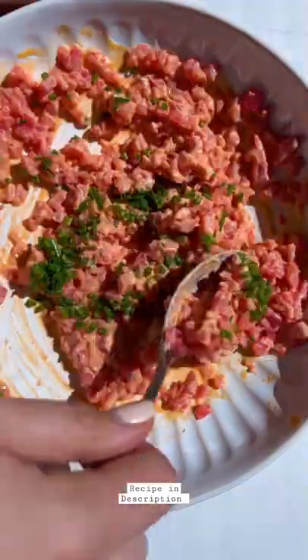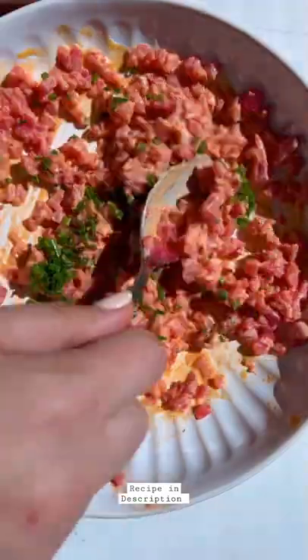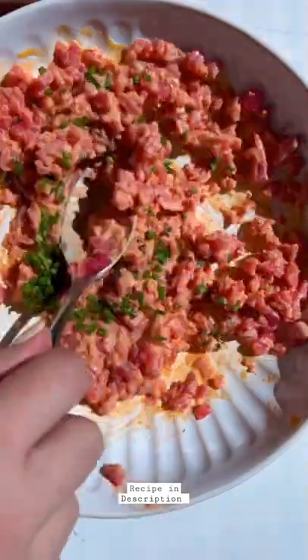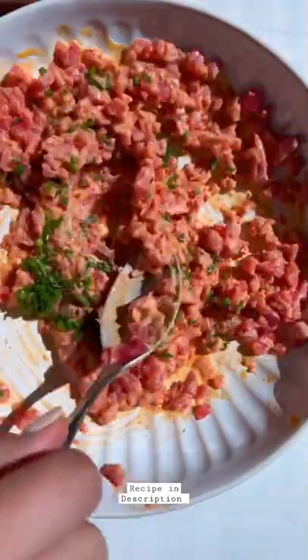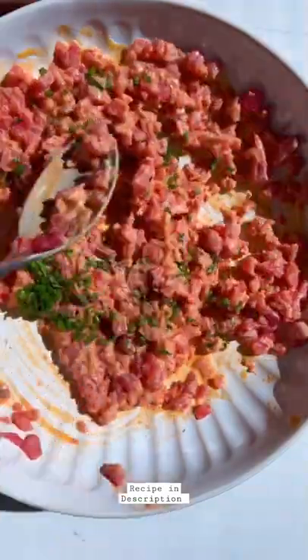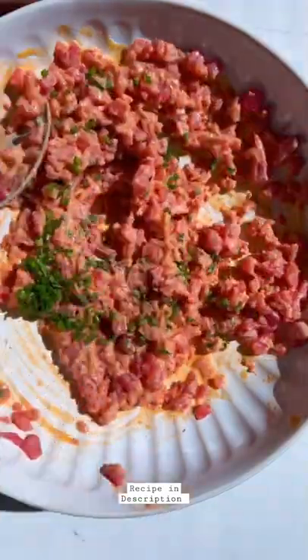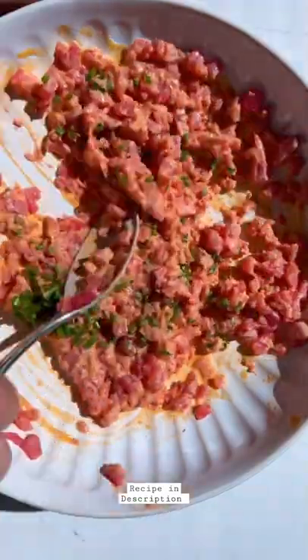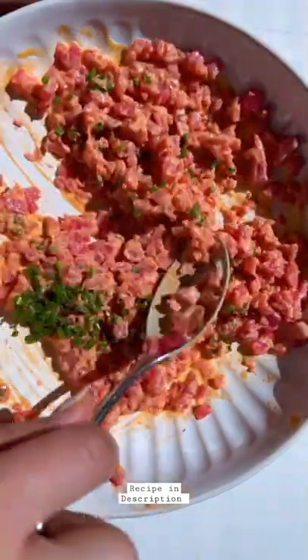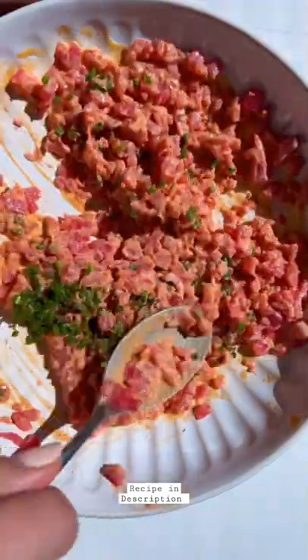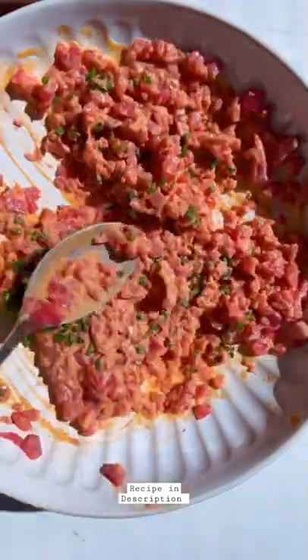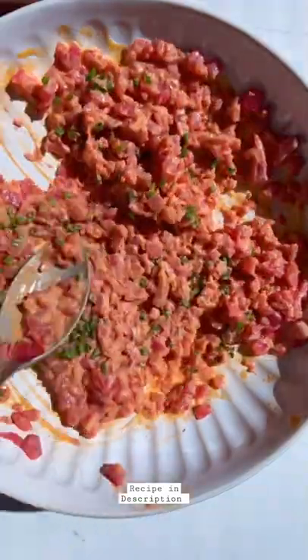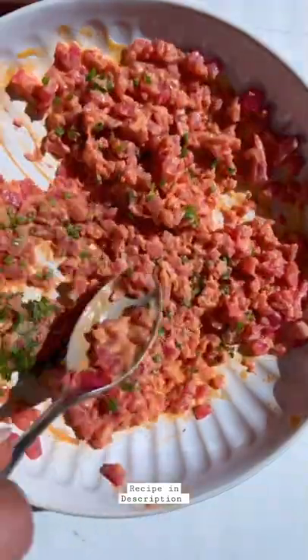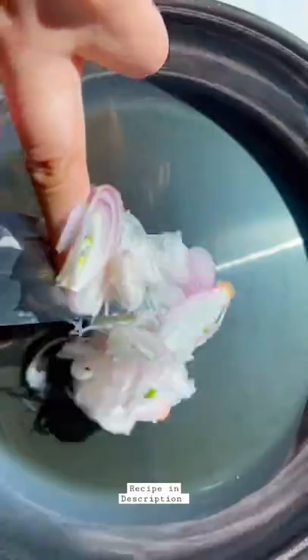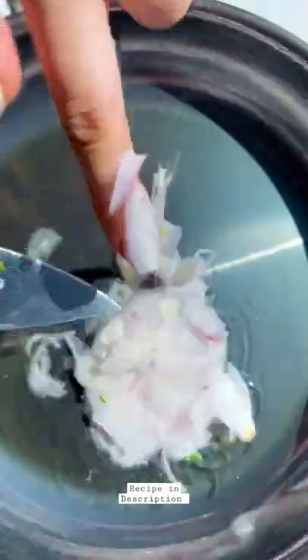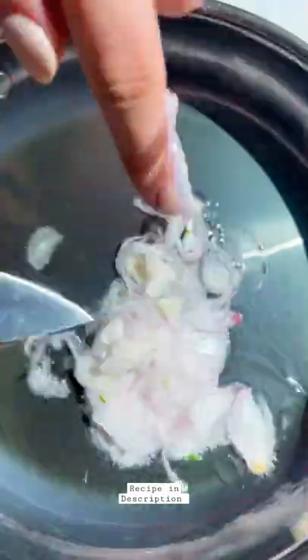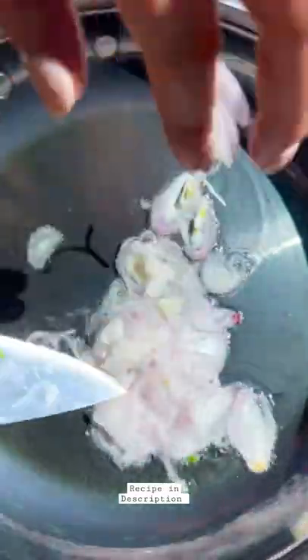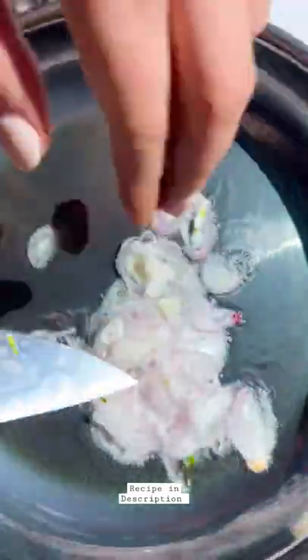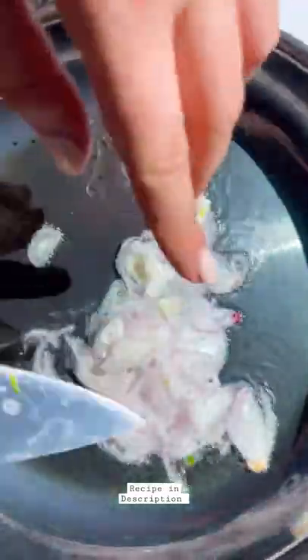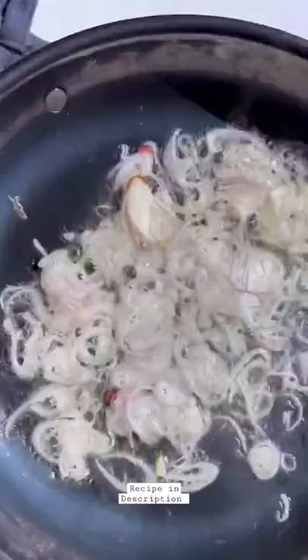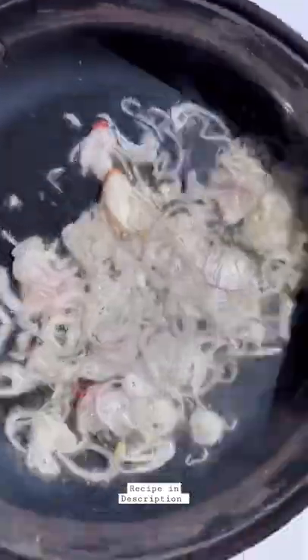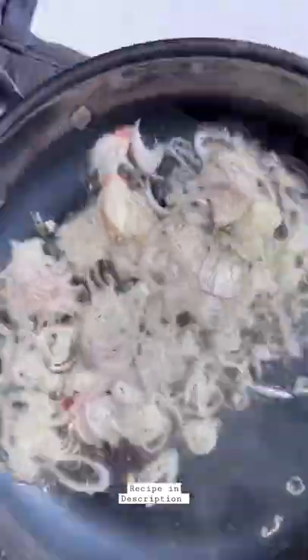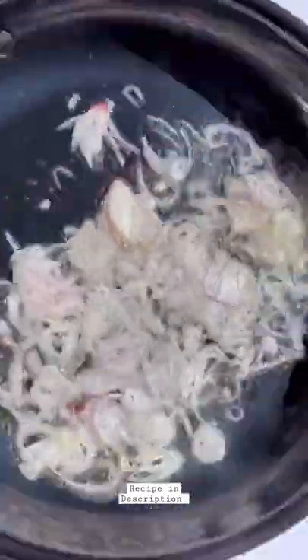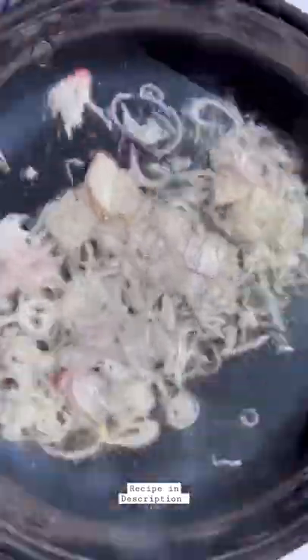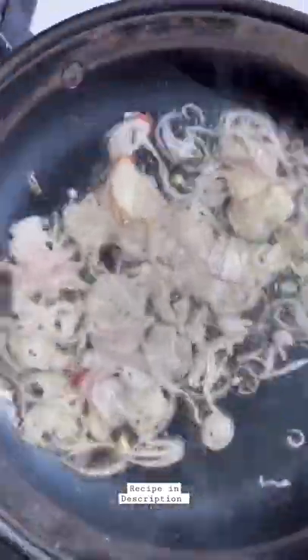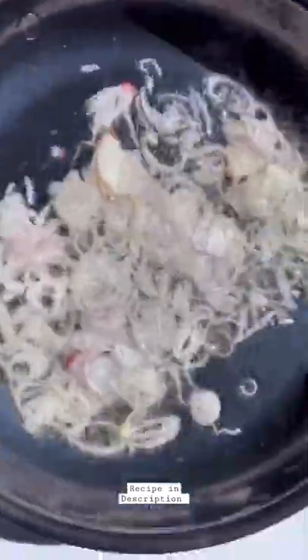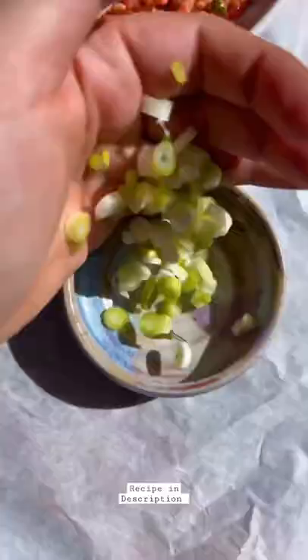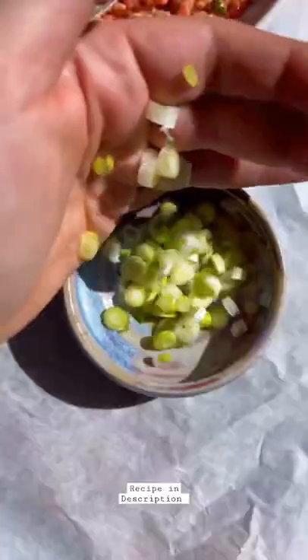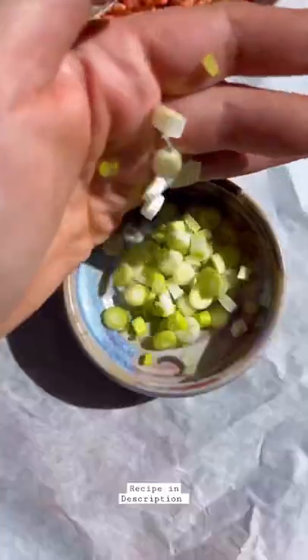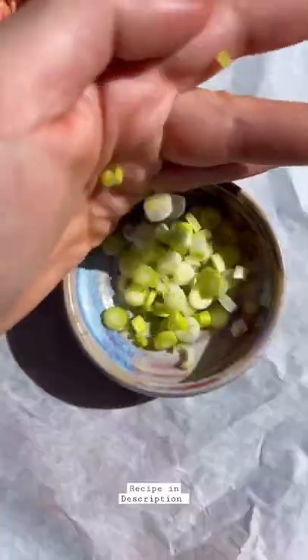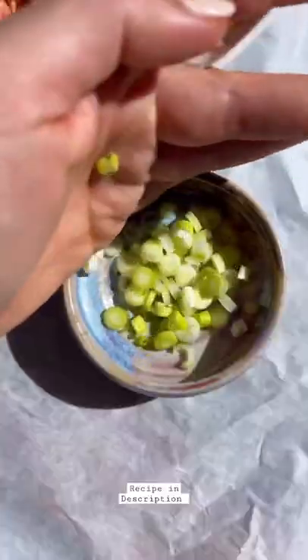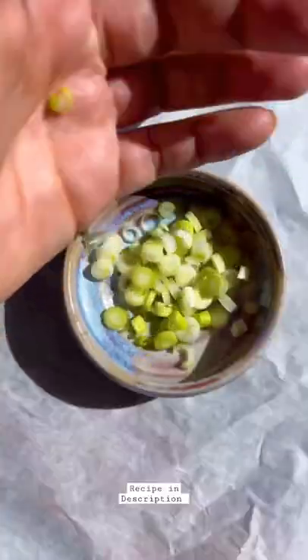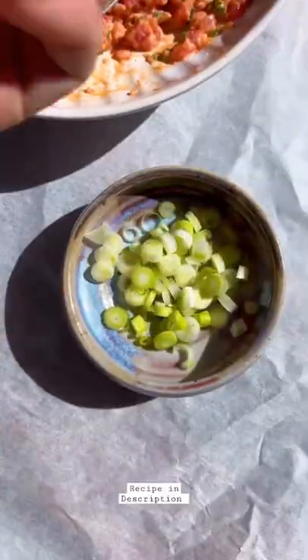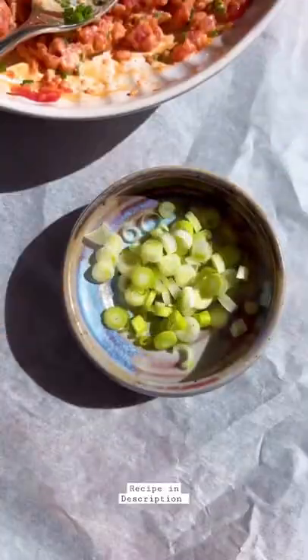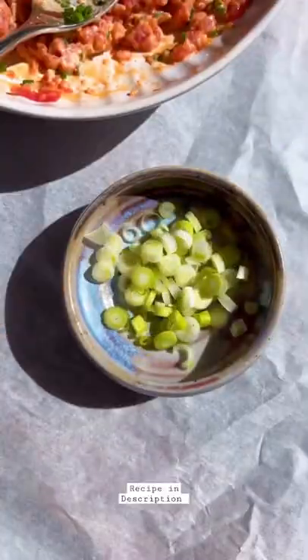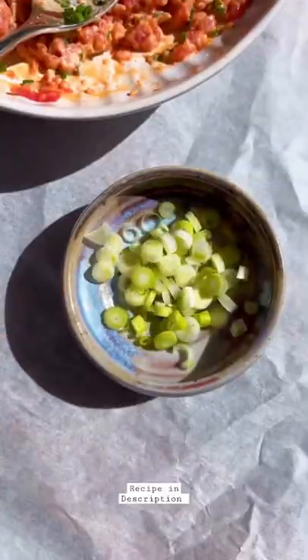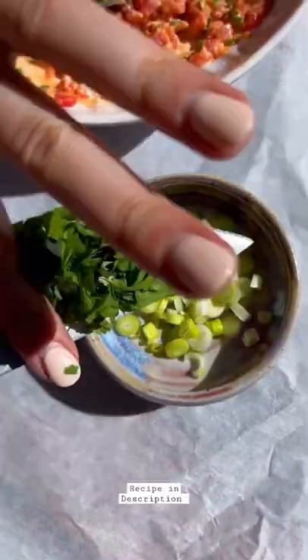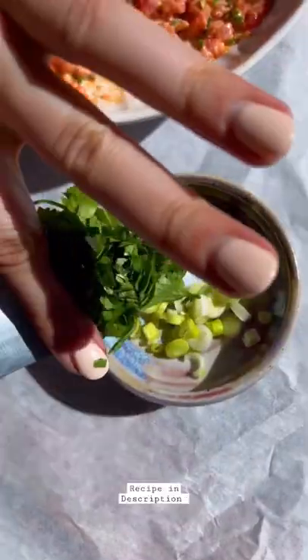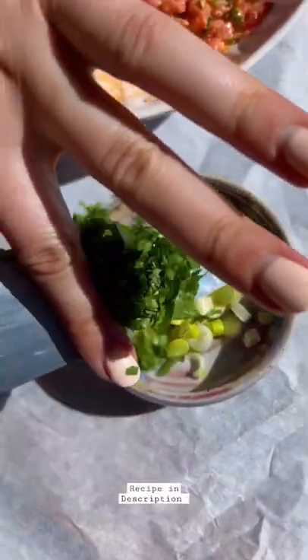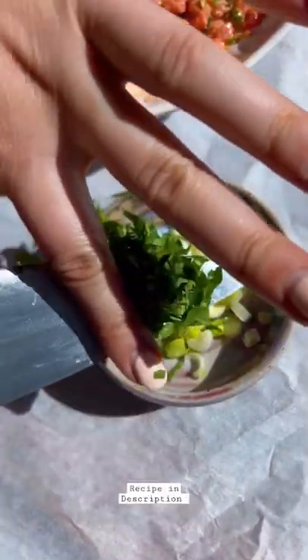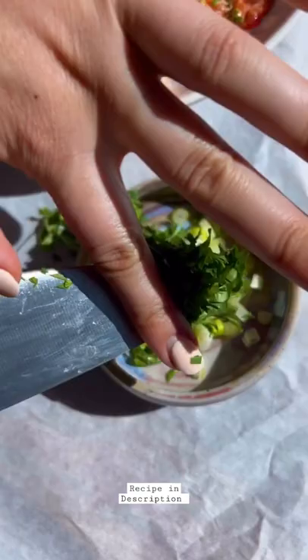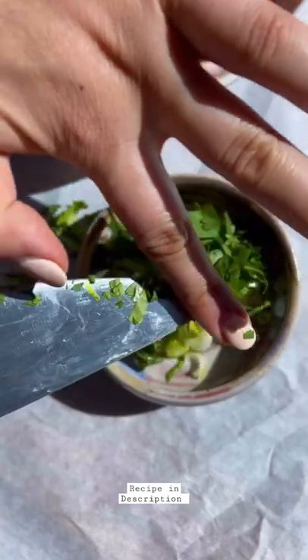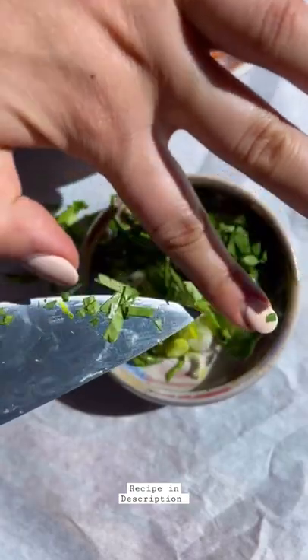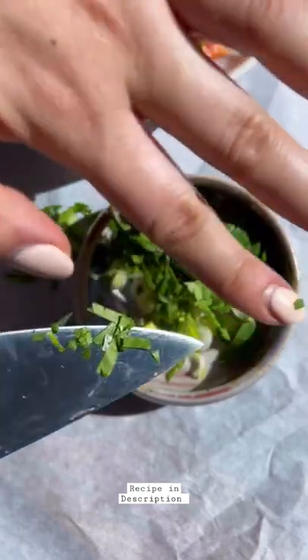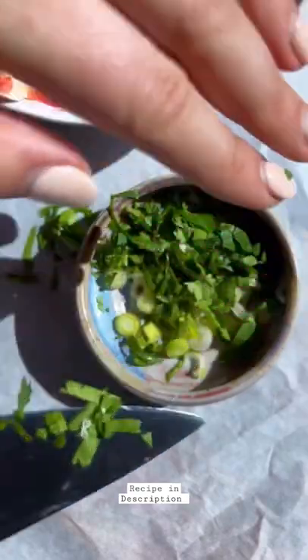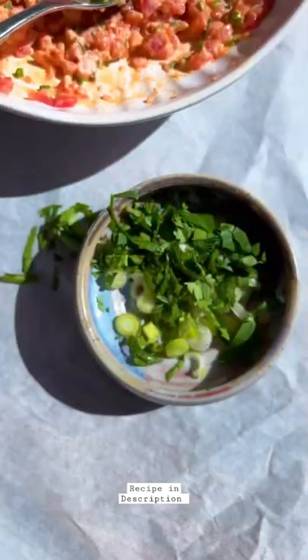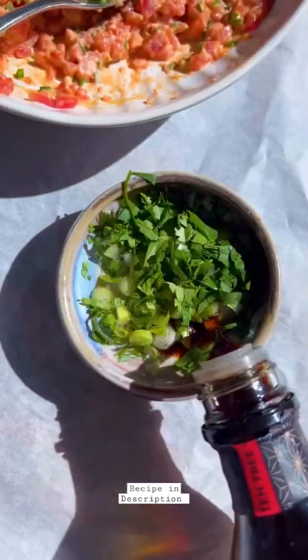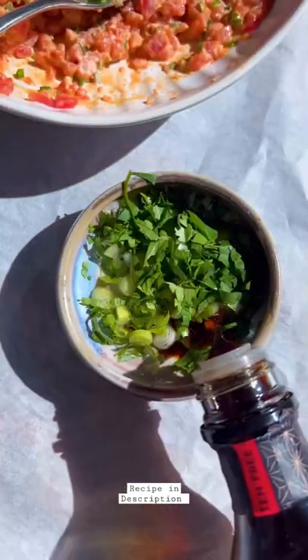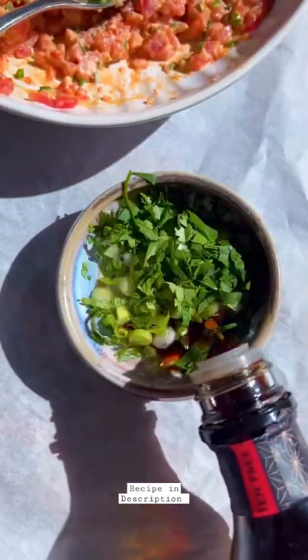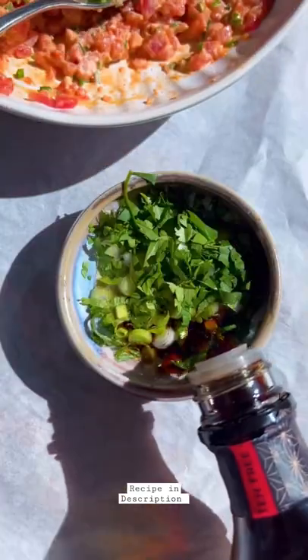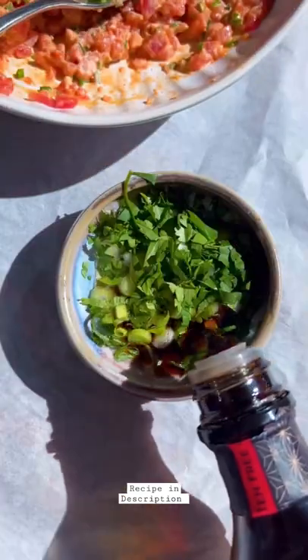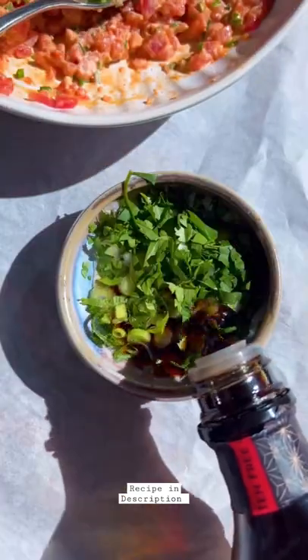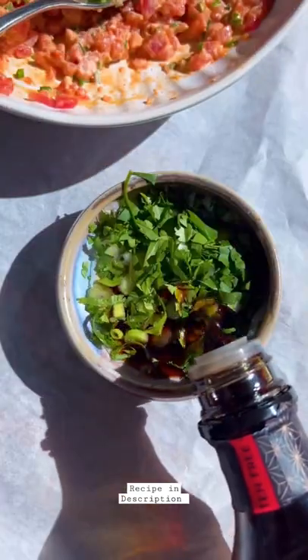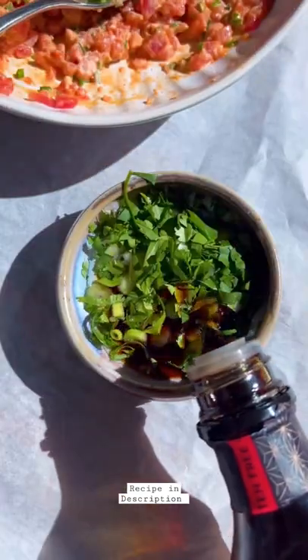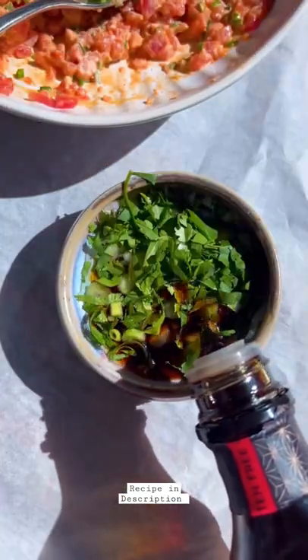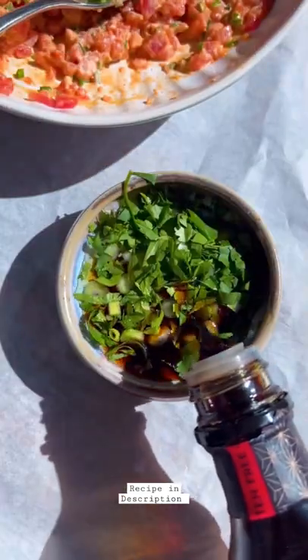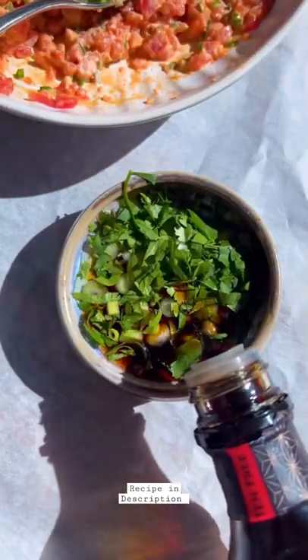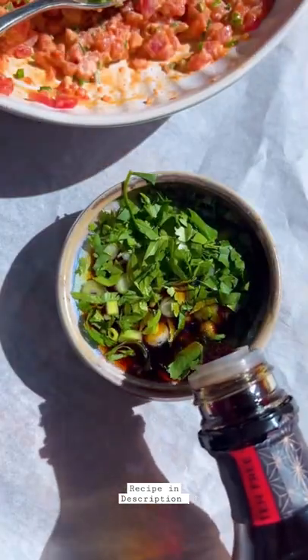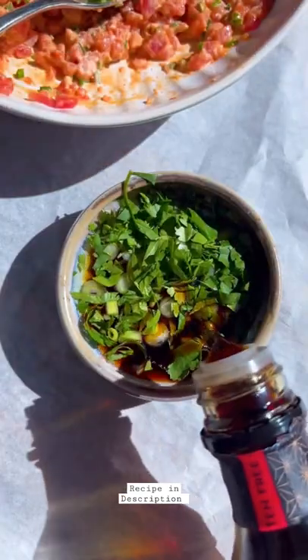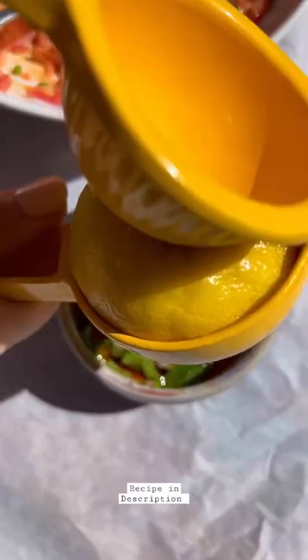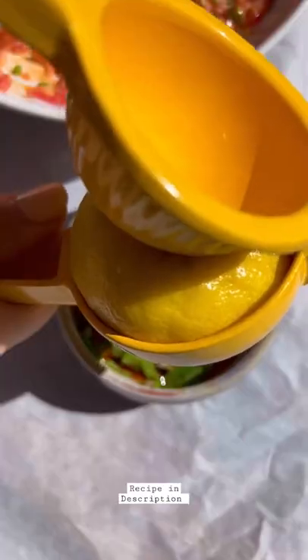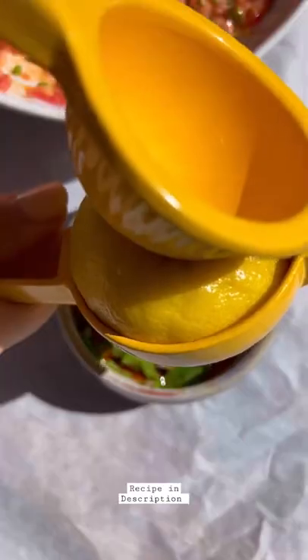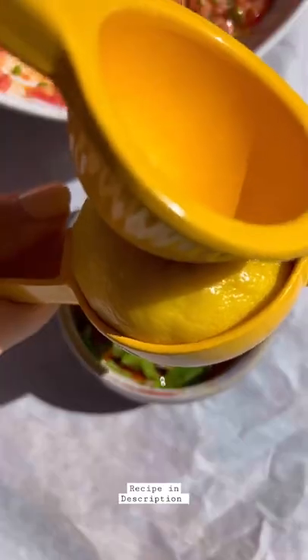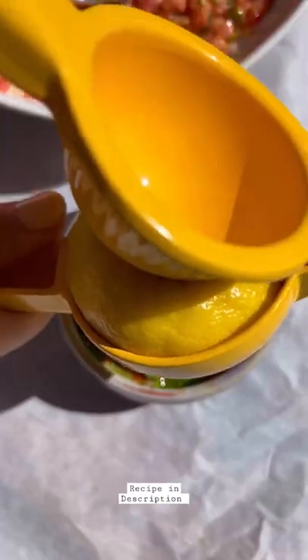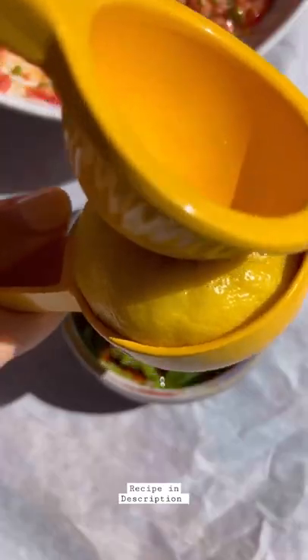Then we're going to fry some shallots for the most delicious crispy topping. Then we're going to mix everything for the orange soy sauce — details are going to be in the caption.